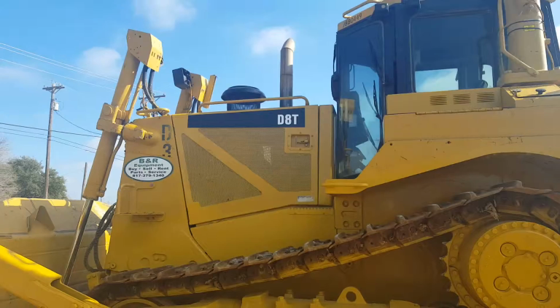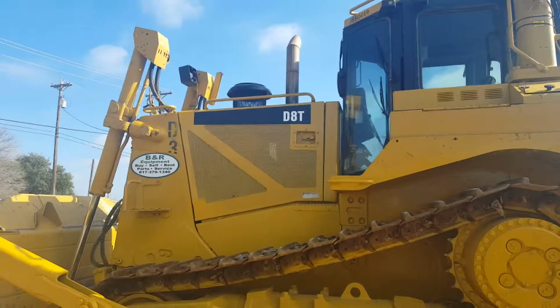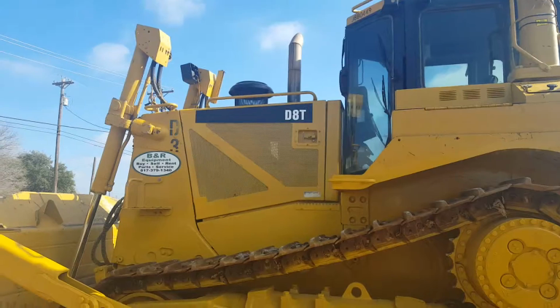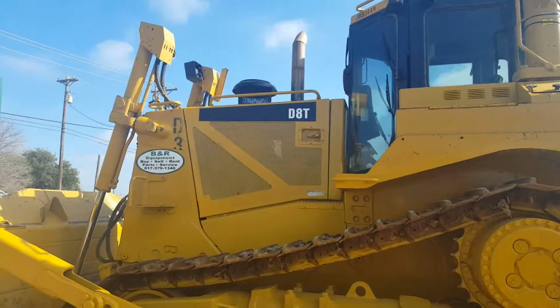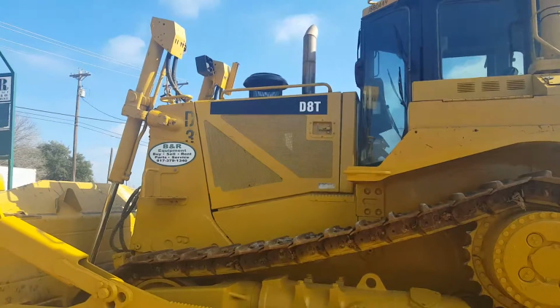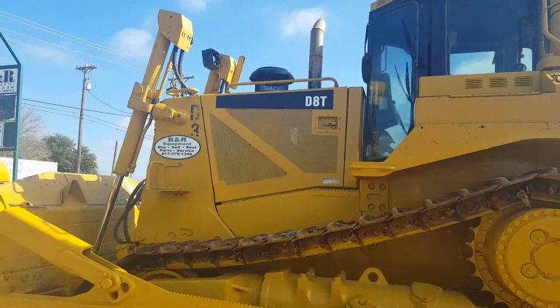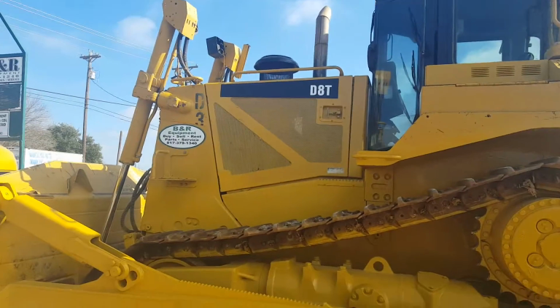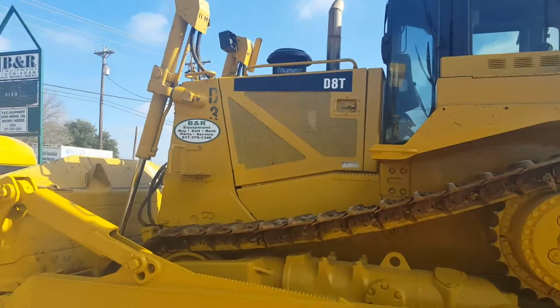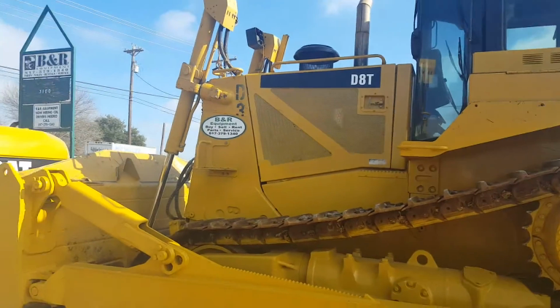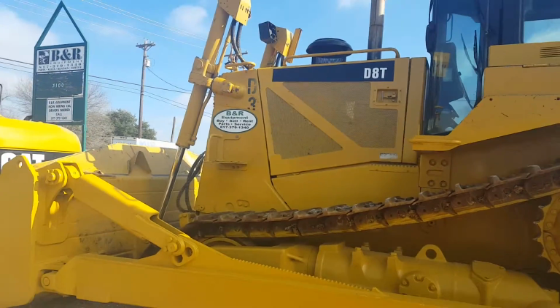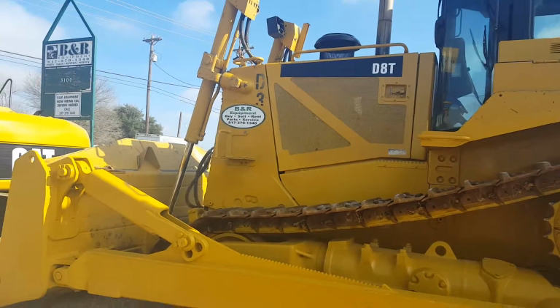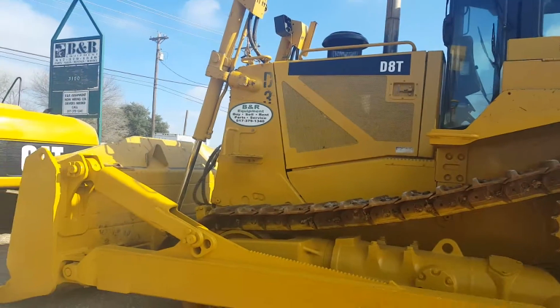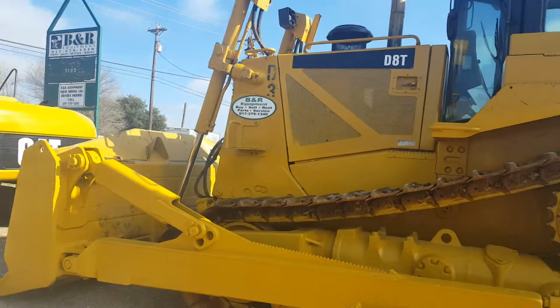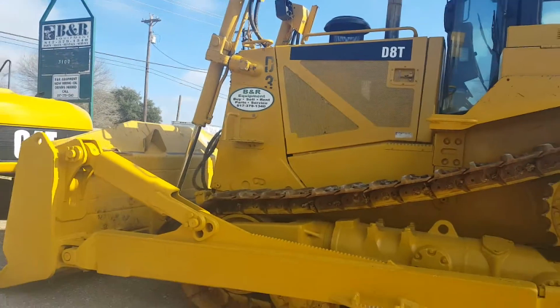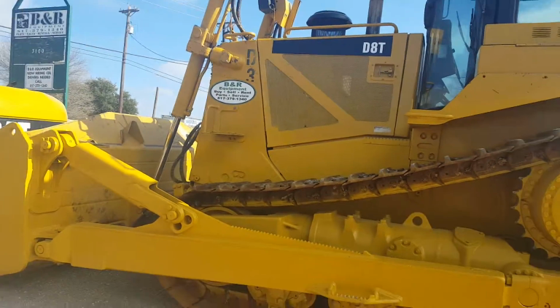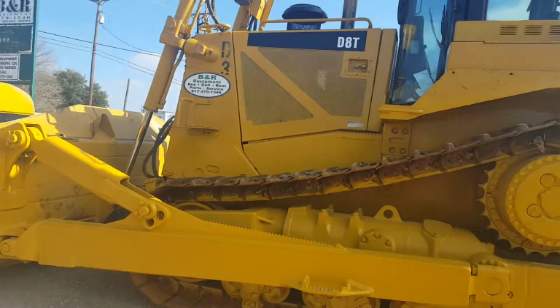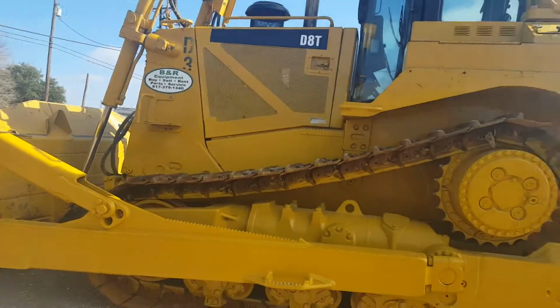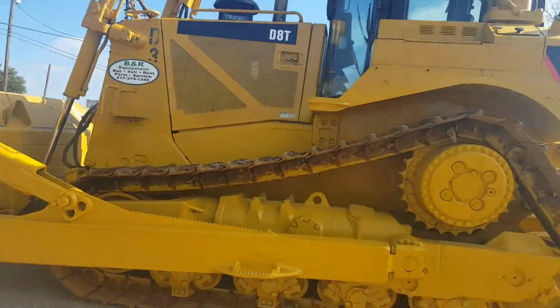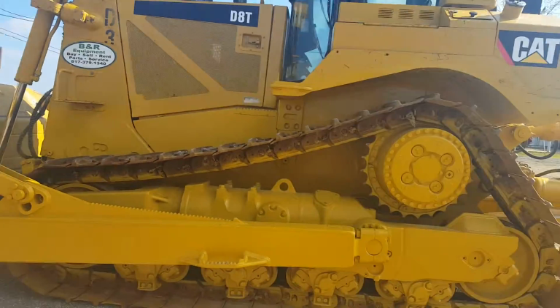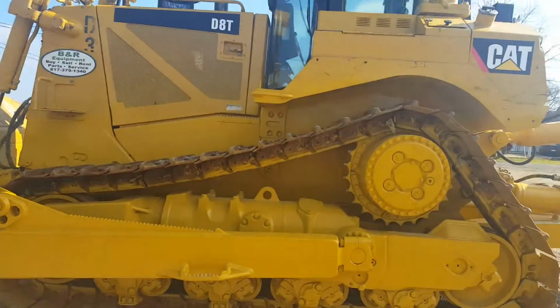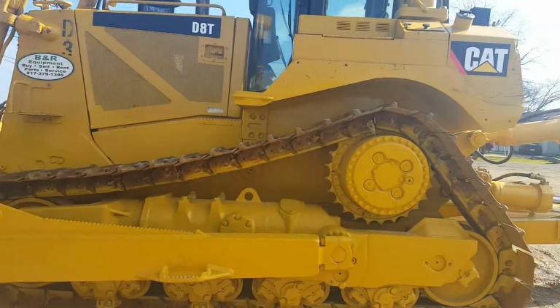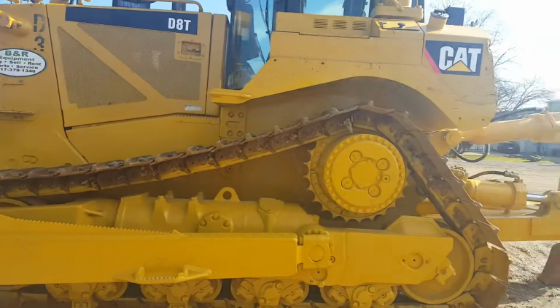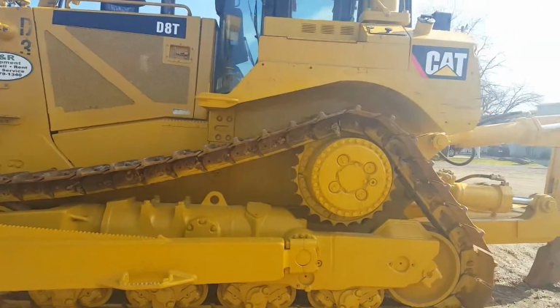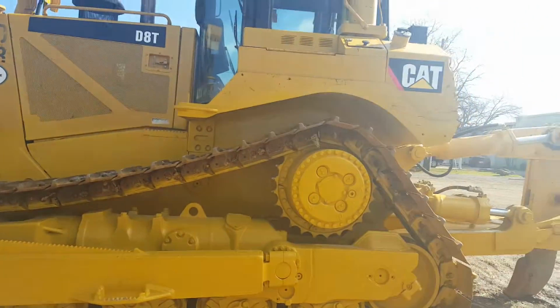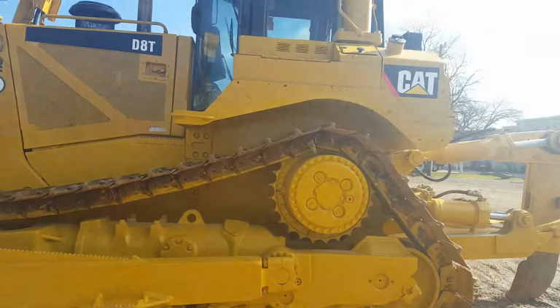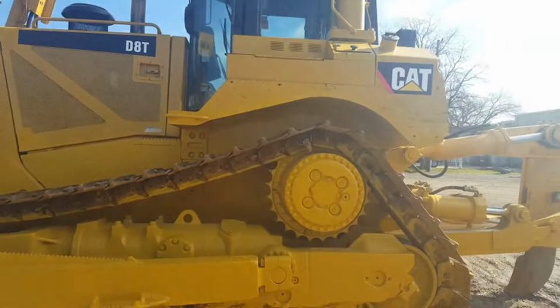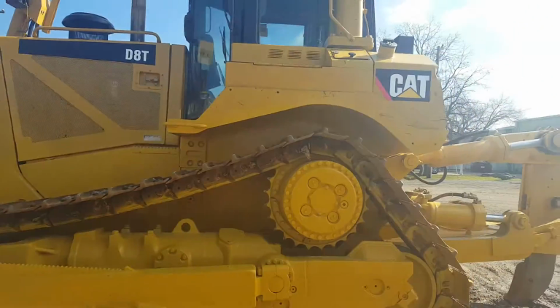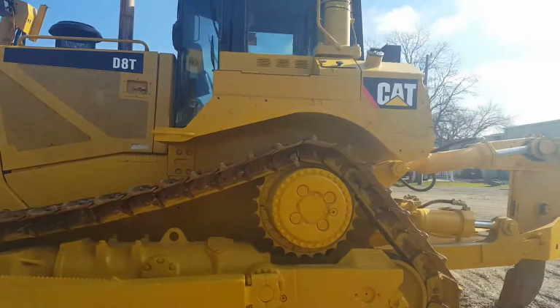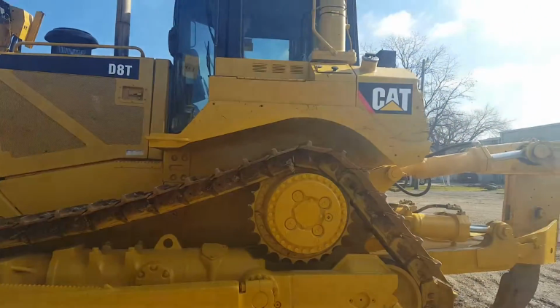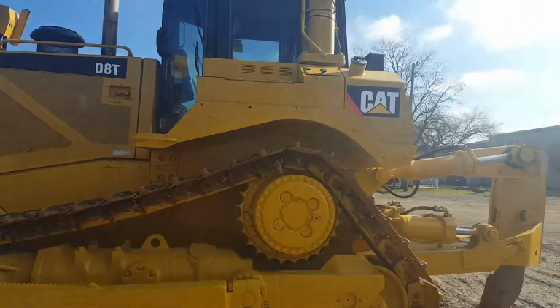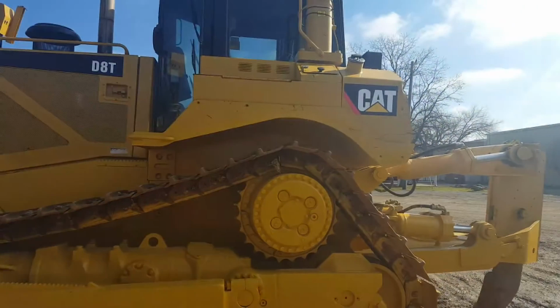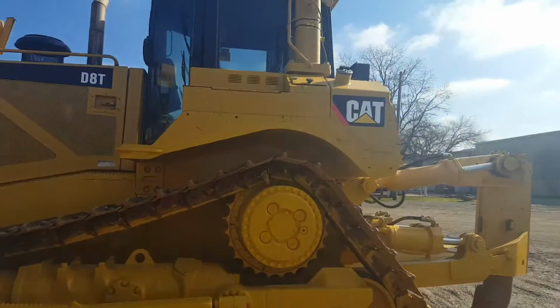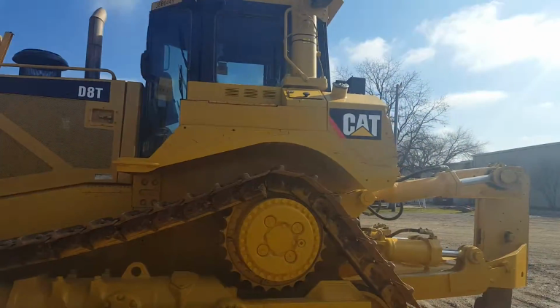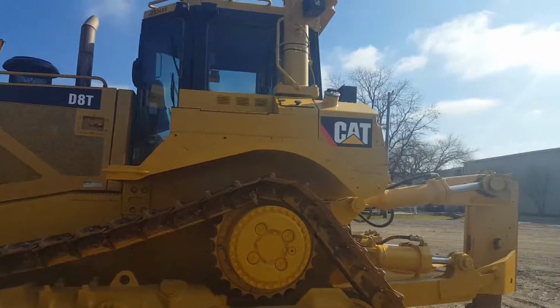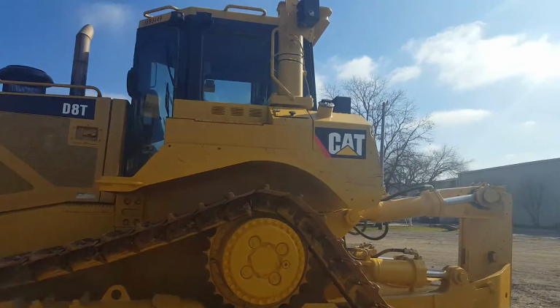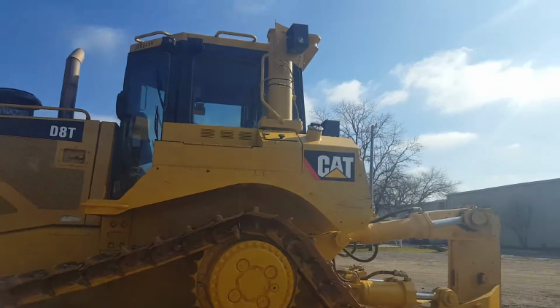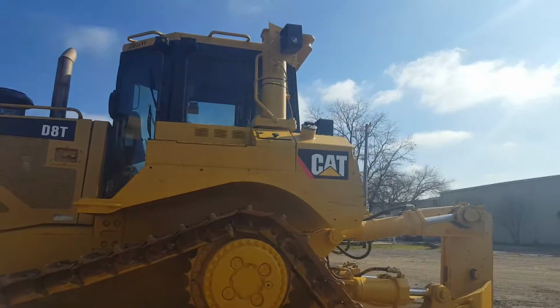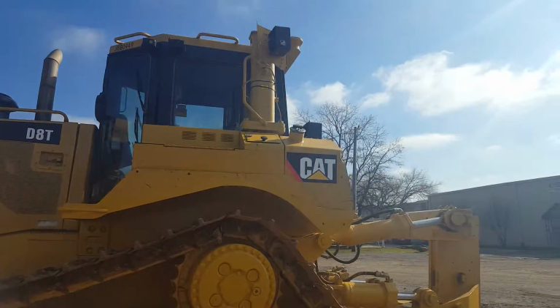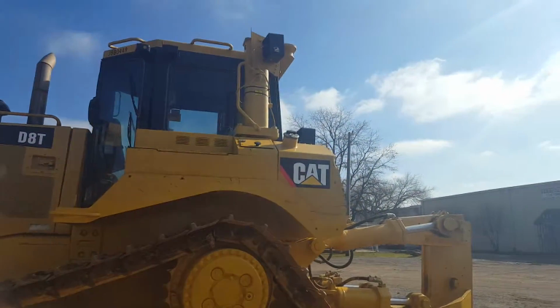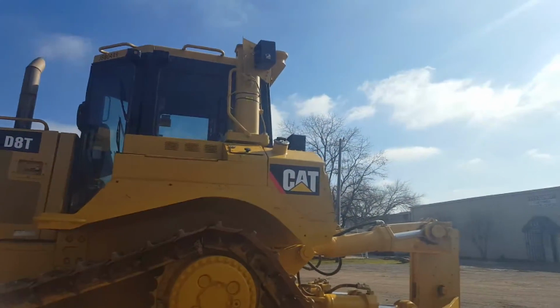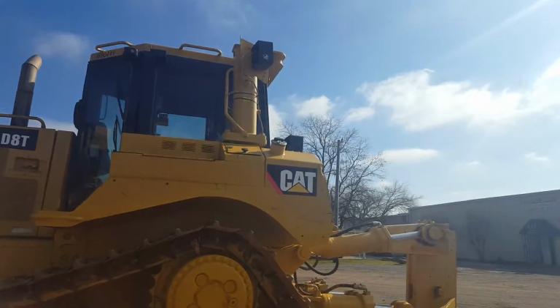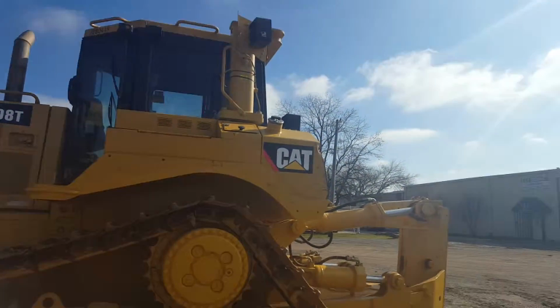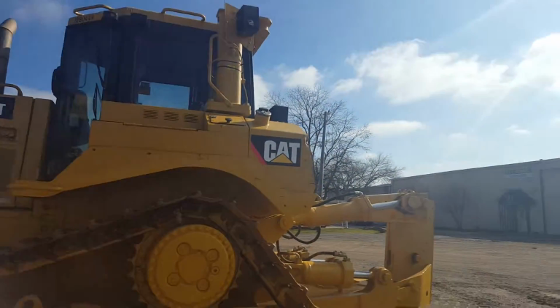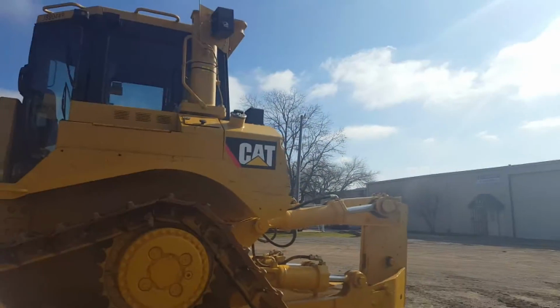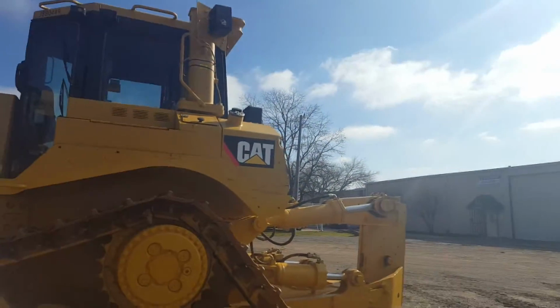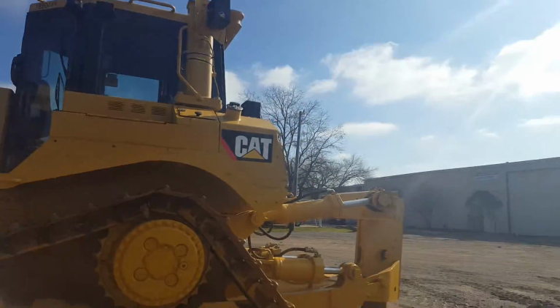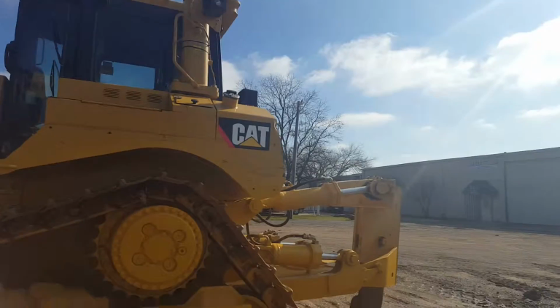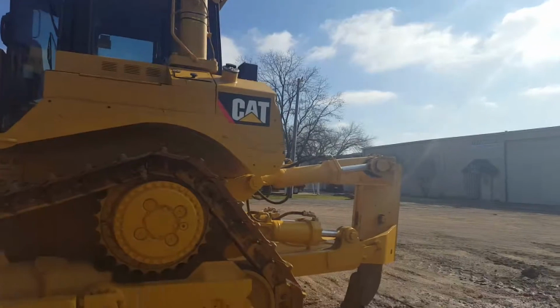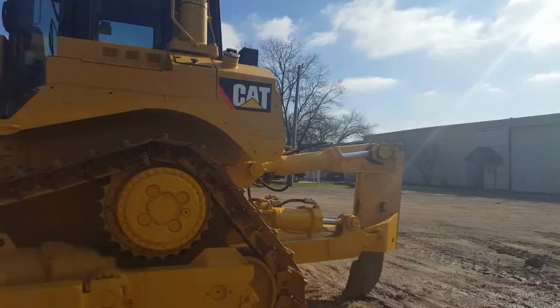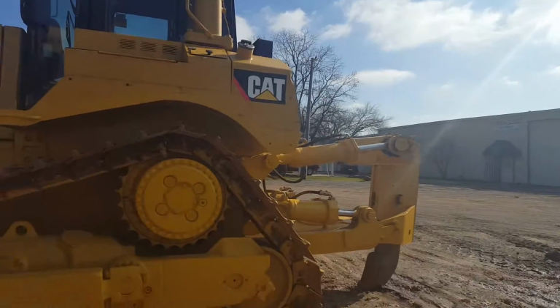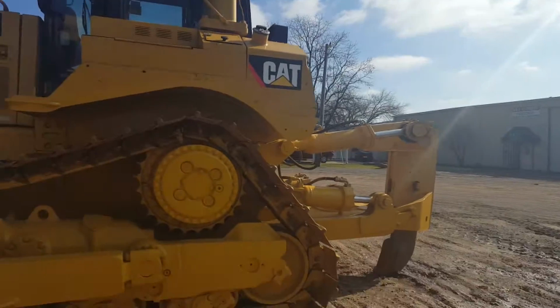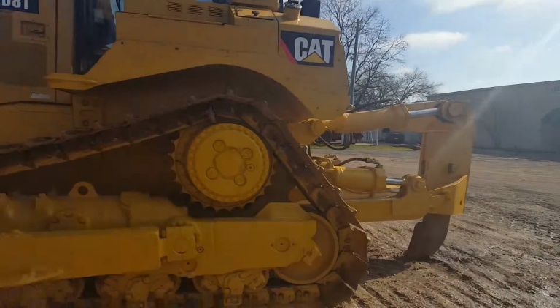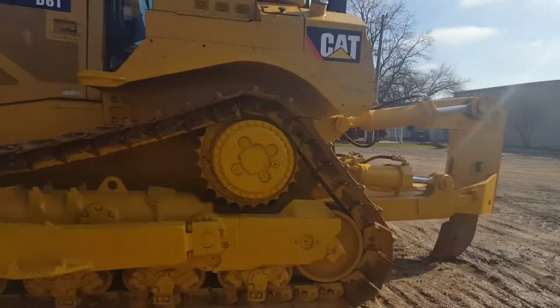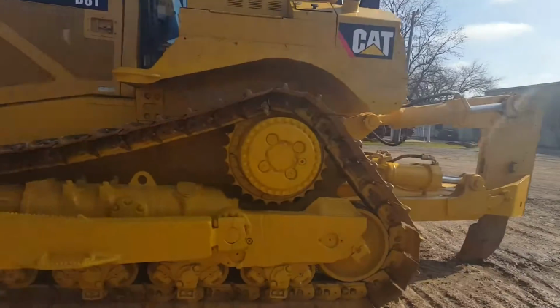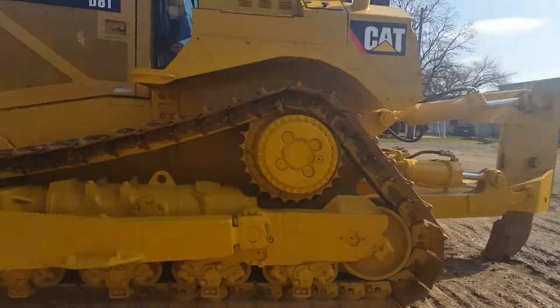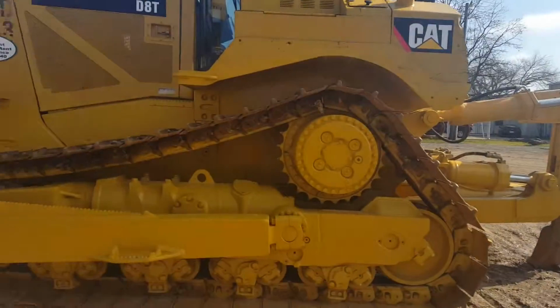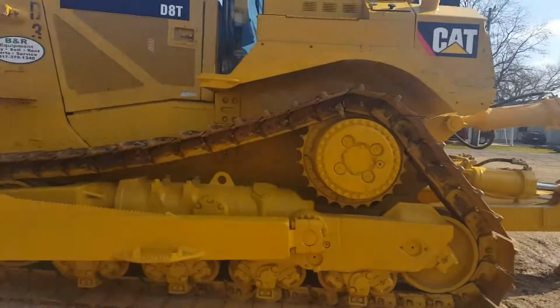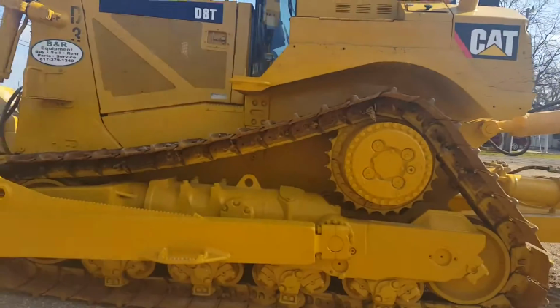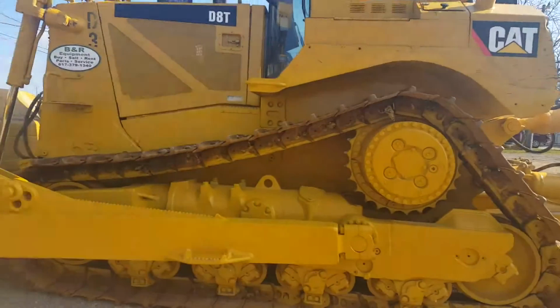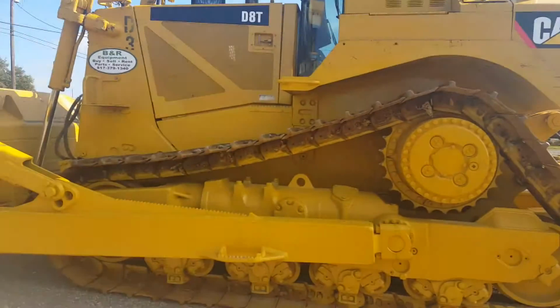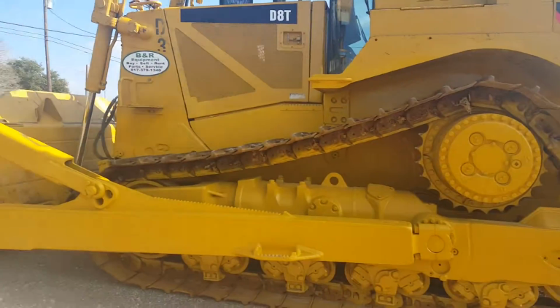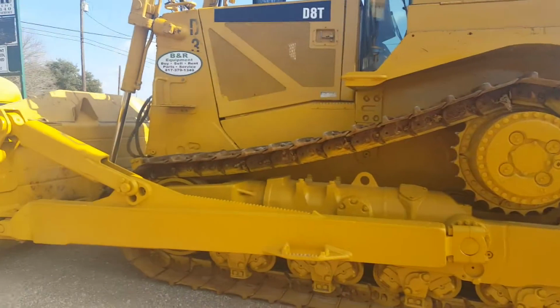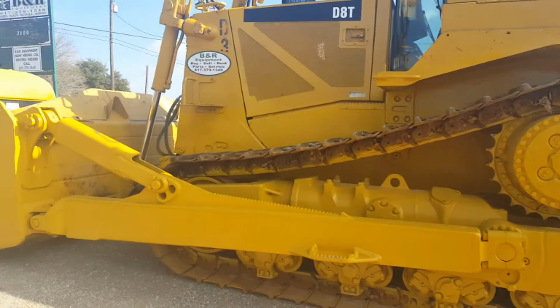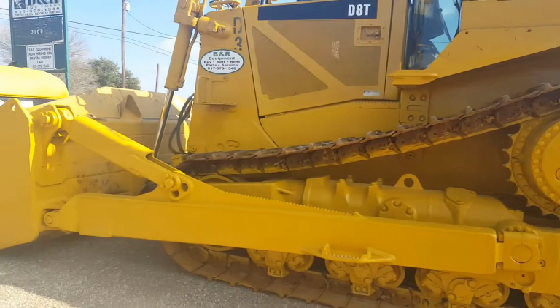Hi, this is Kevin Cook the Heavy Equipment Guy. Chris and I are going to do a basic walk around here at BNR, and here we go.